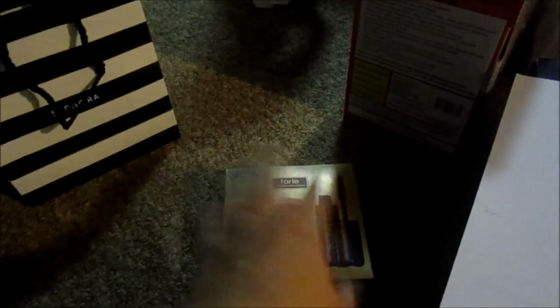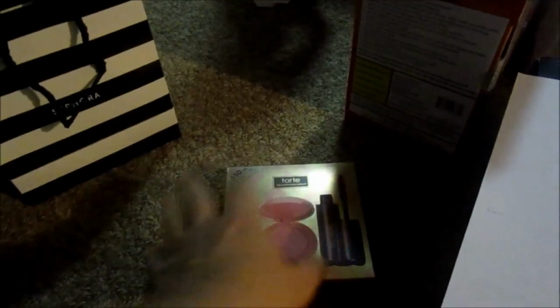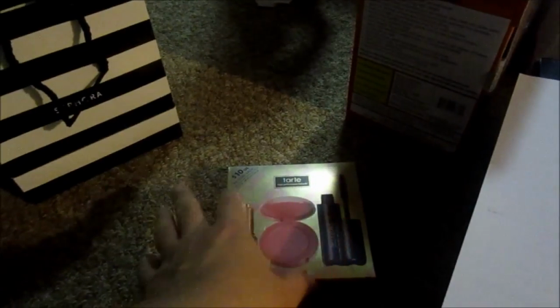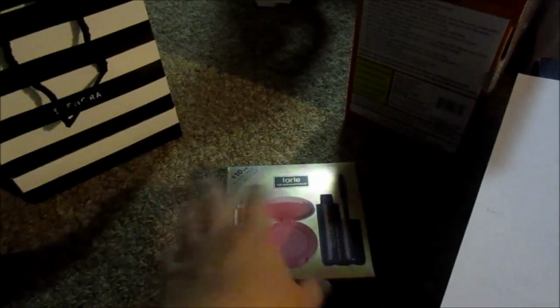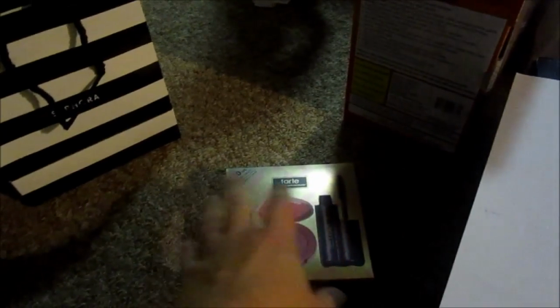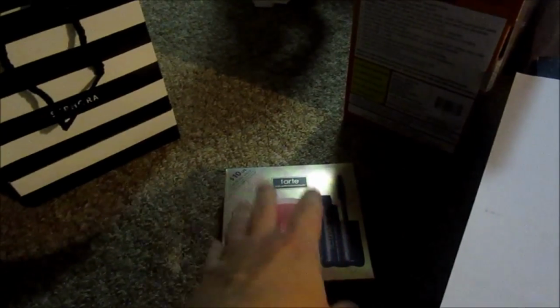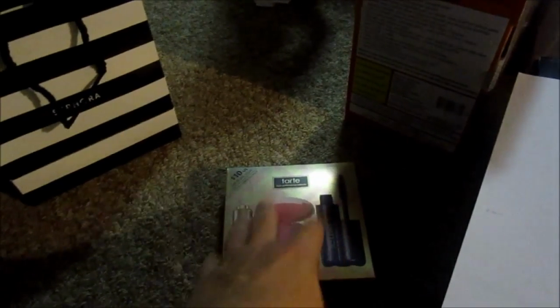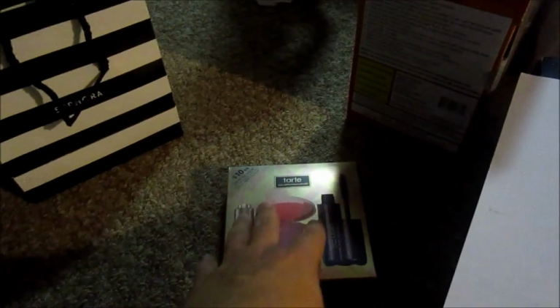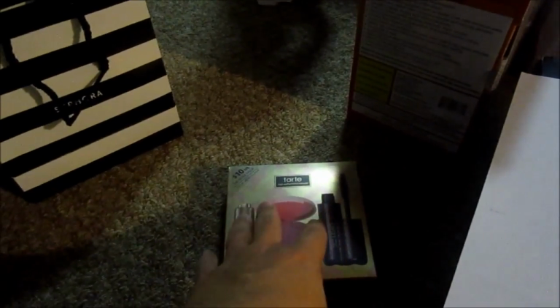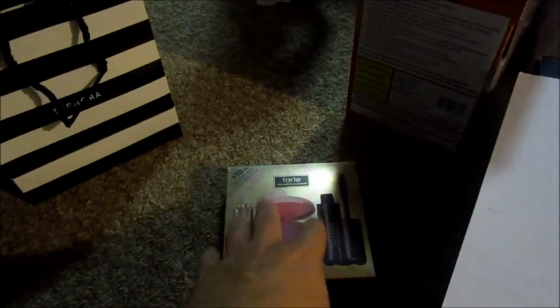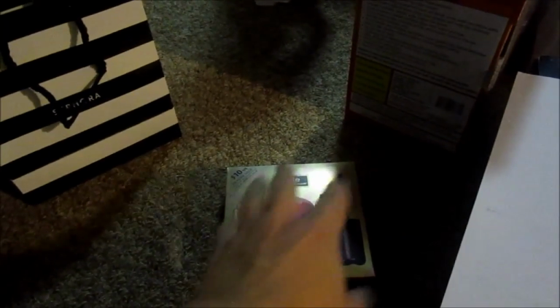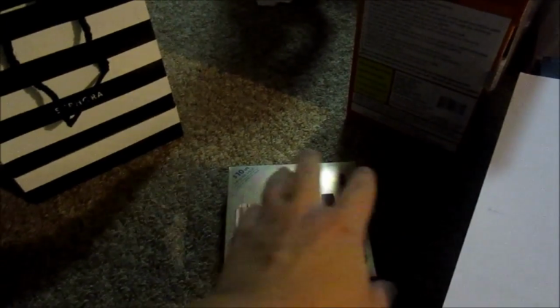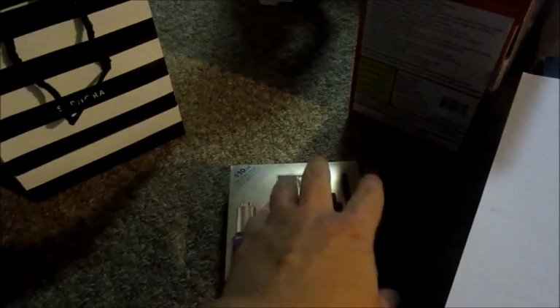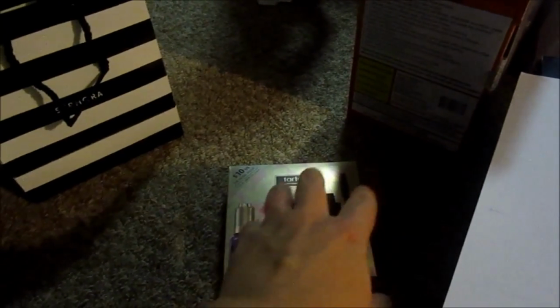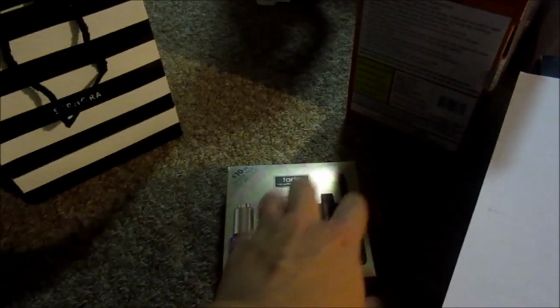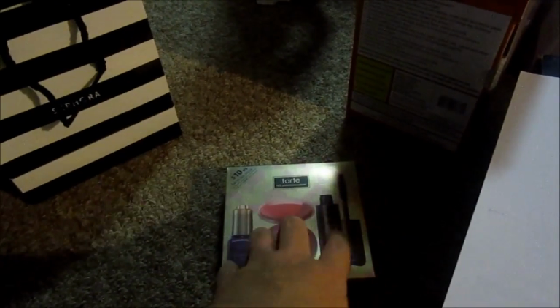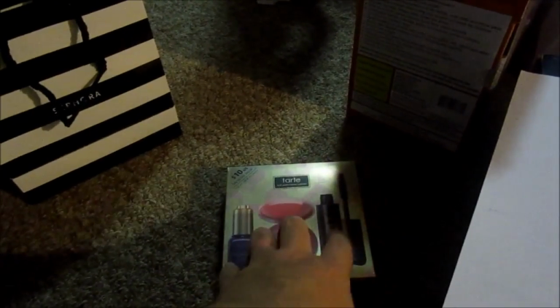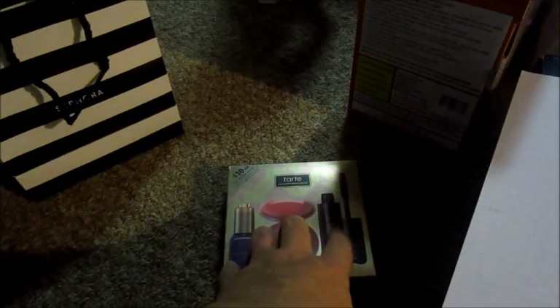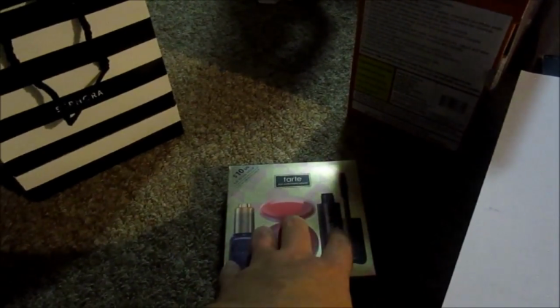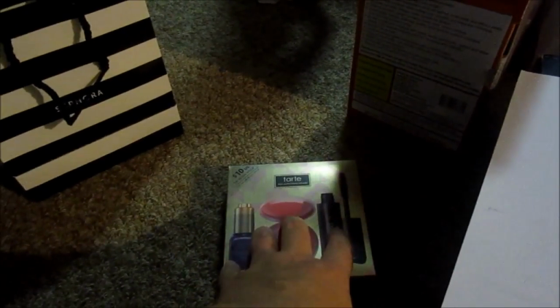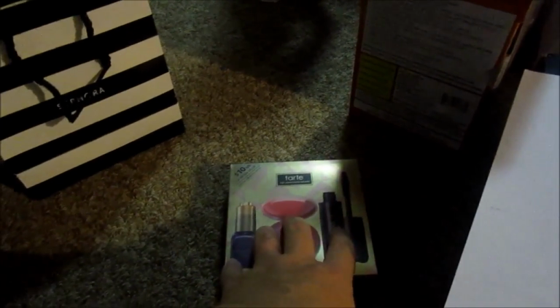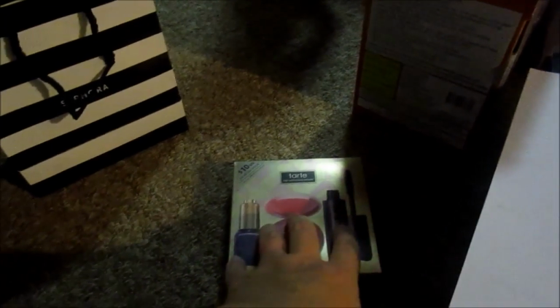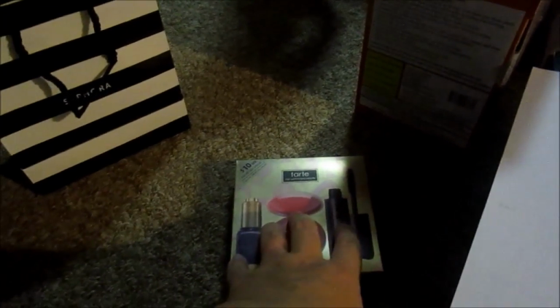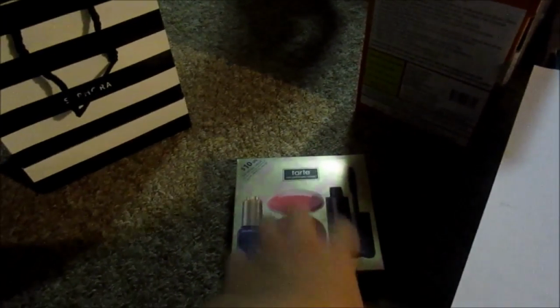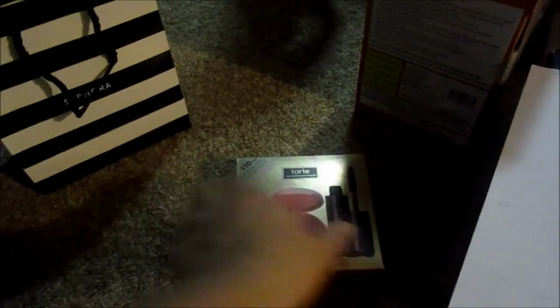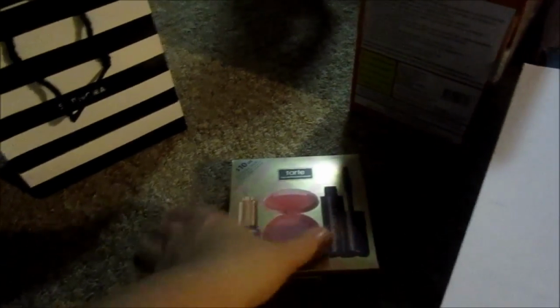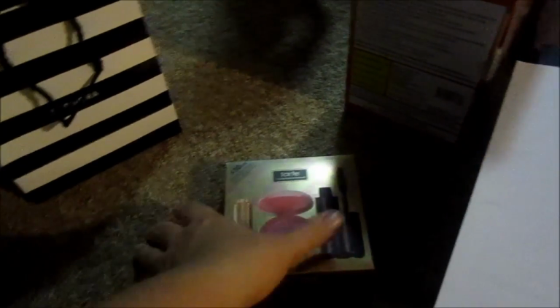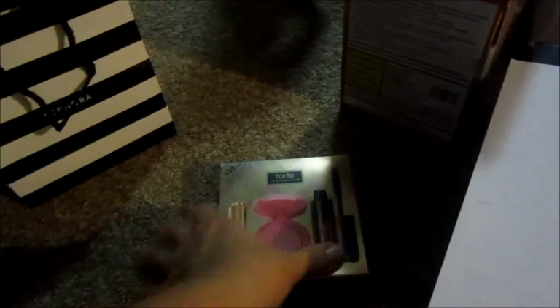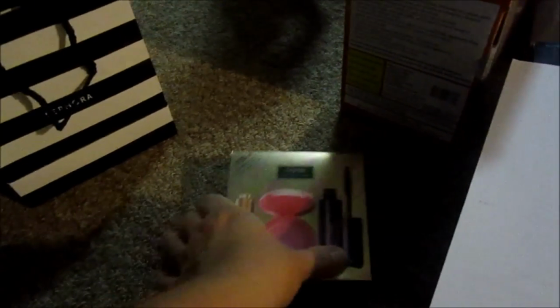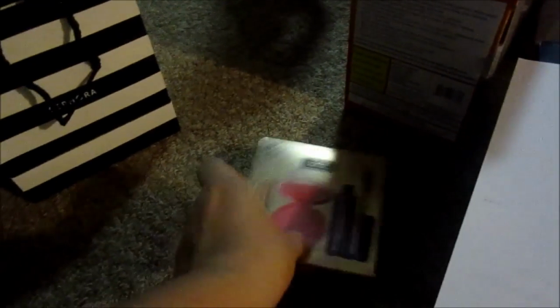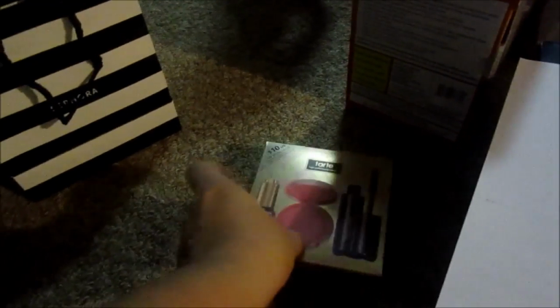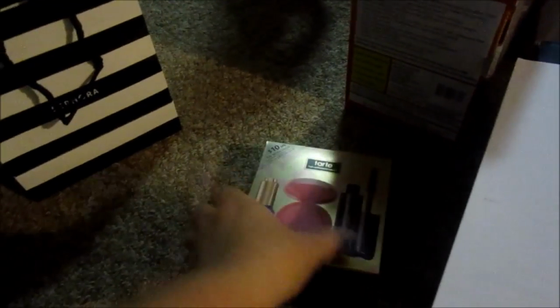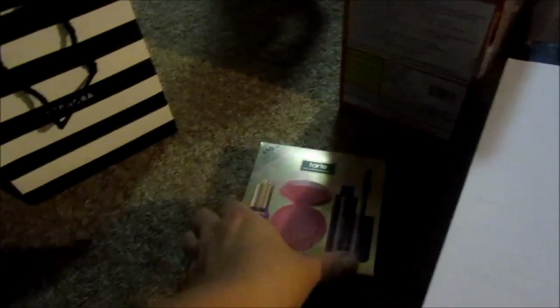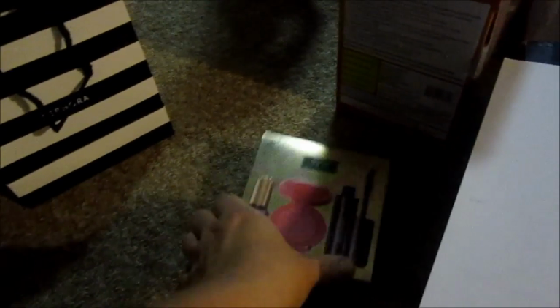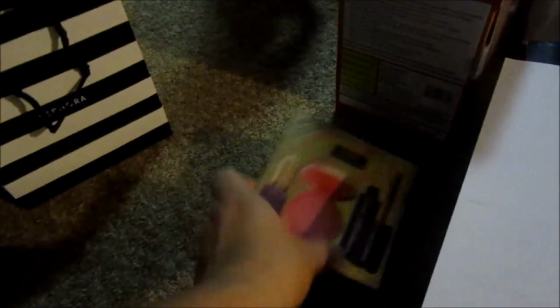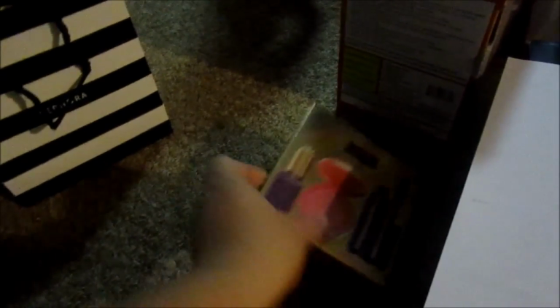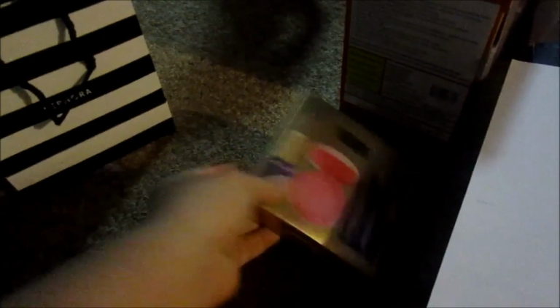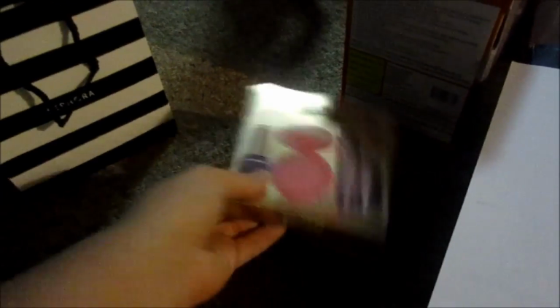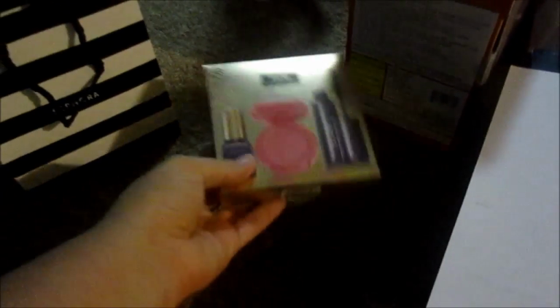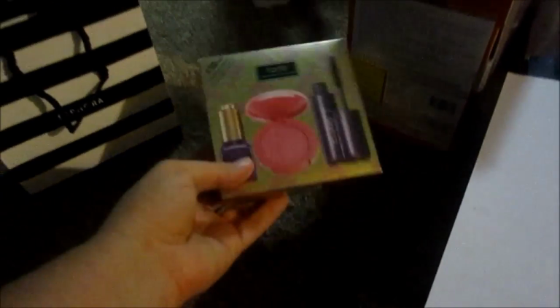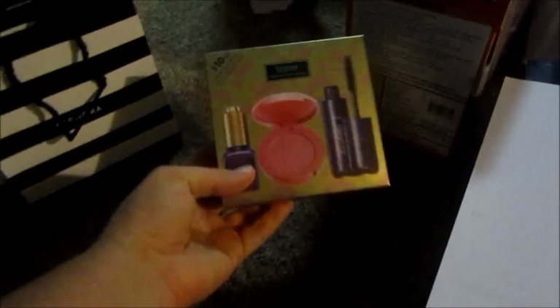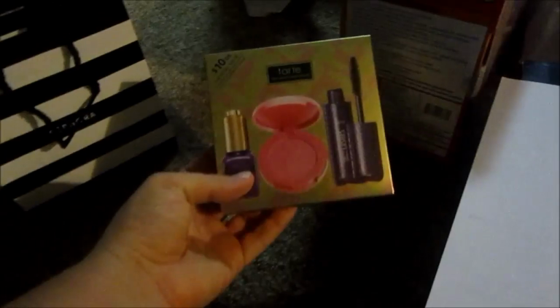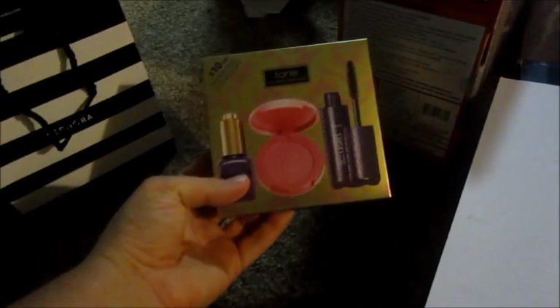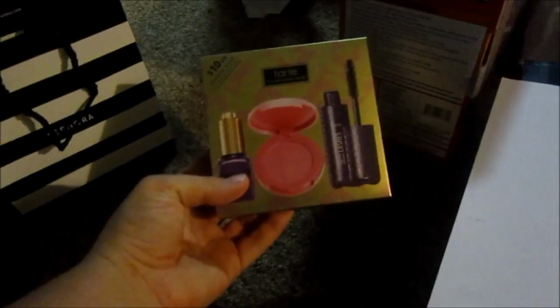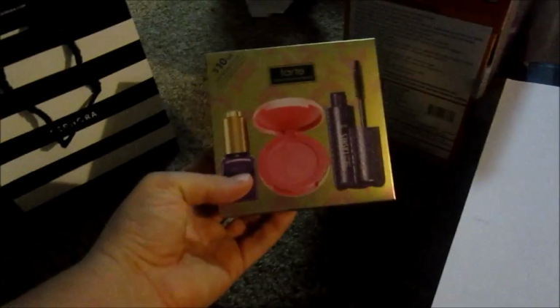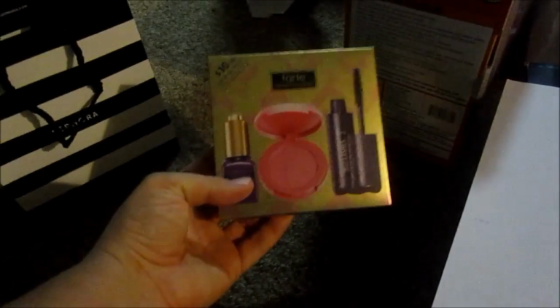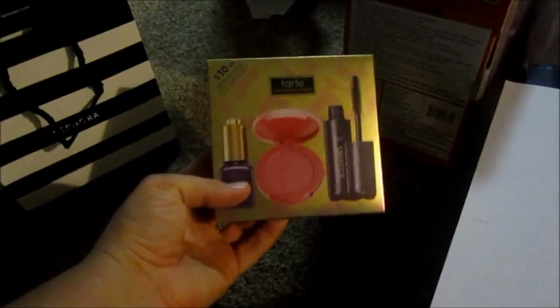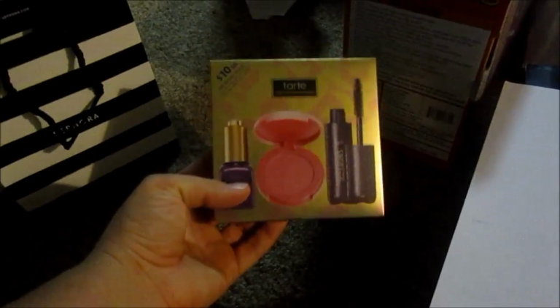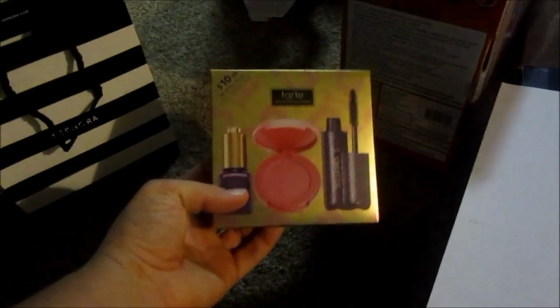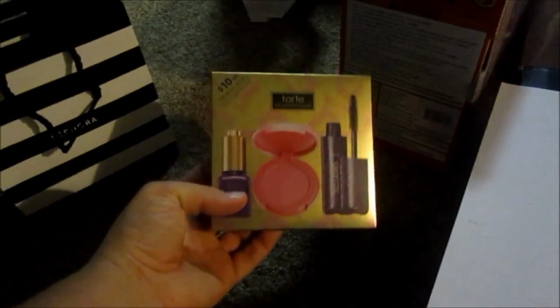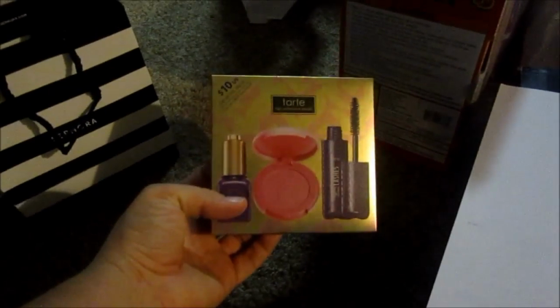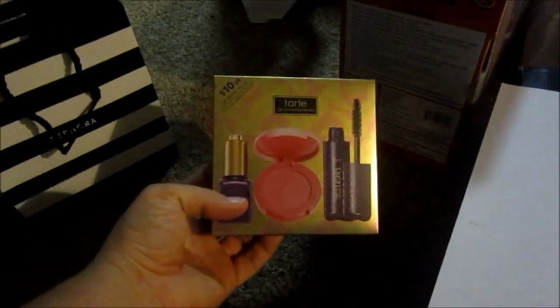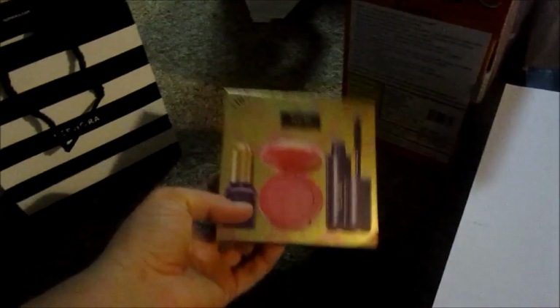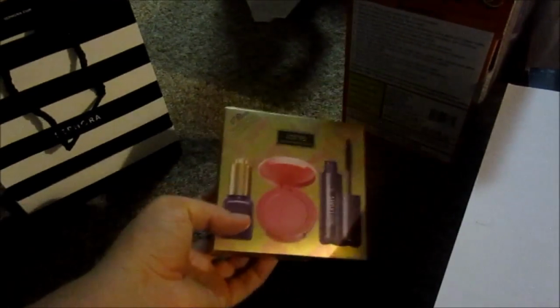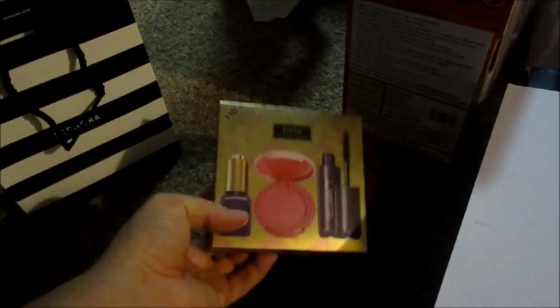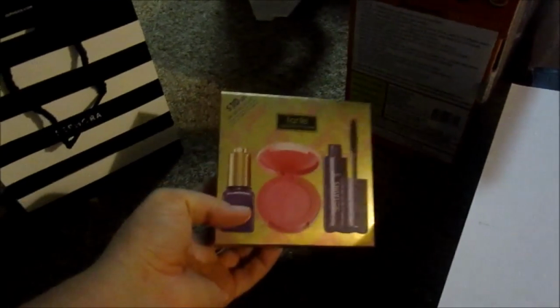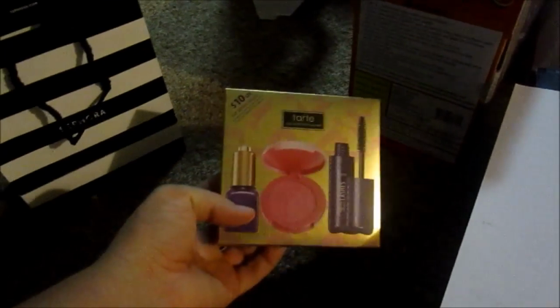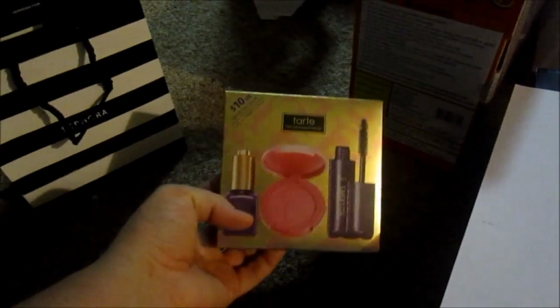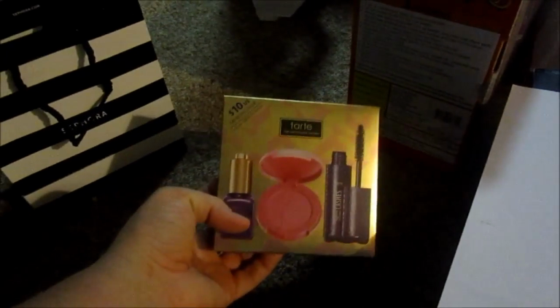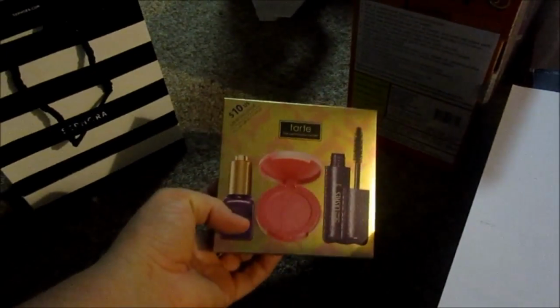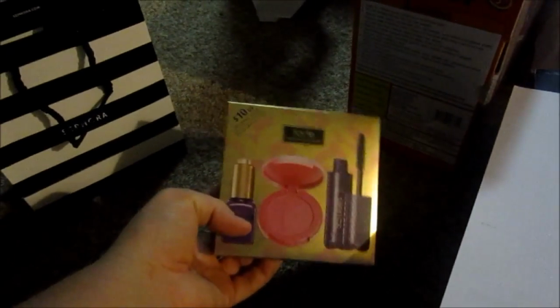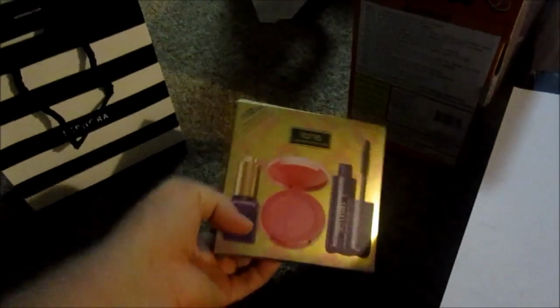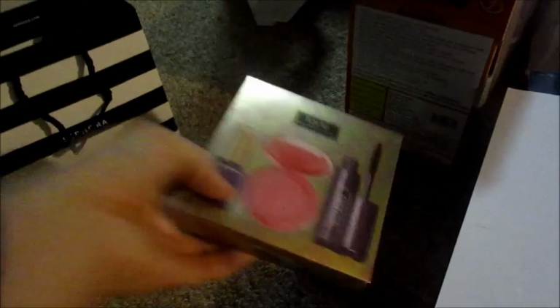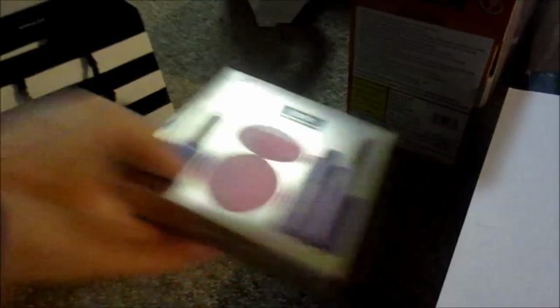Around Christmas time, if there's any makeup you want to try, see if you can find a set because there are so many cool things you can get. You can split it up between people and it's really cheap.